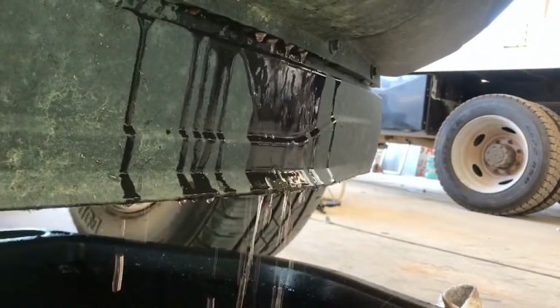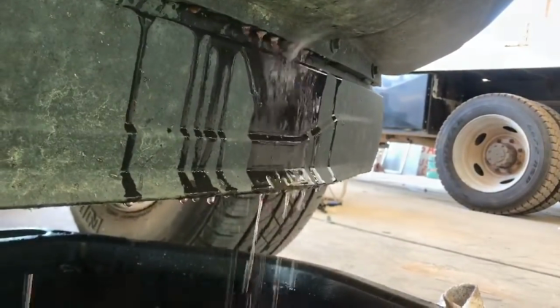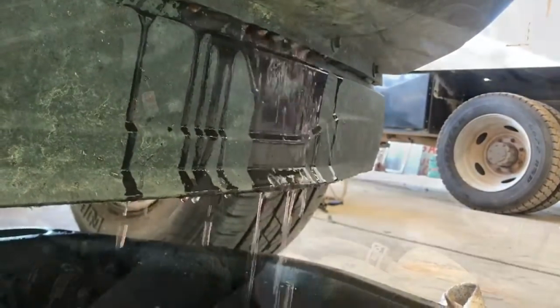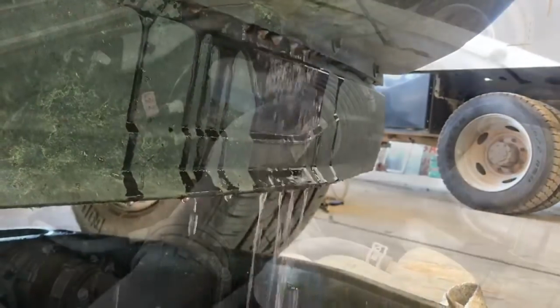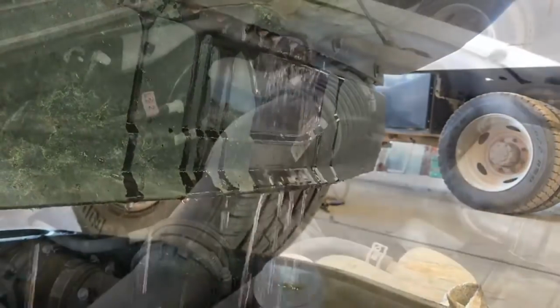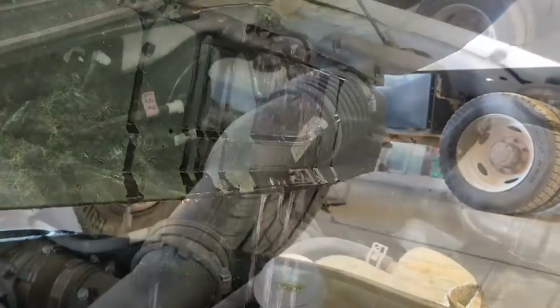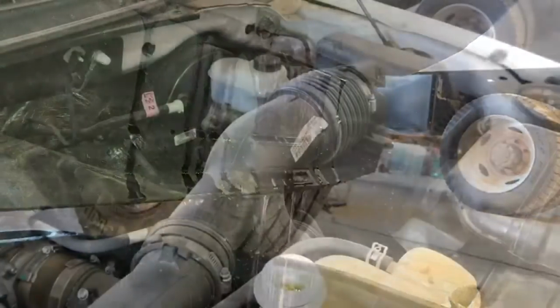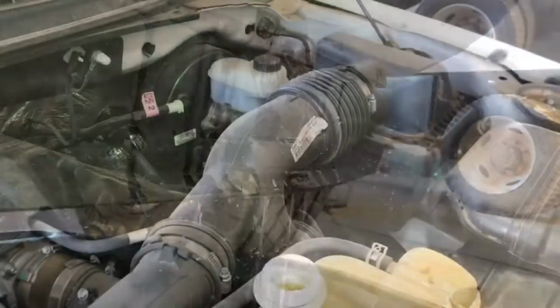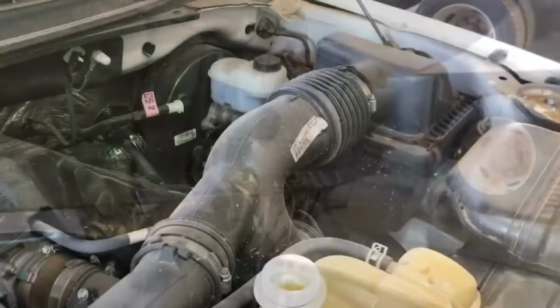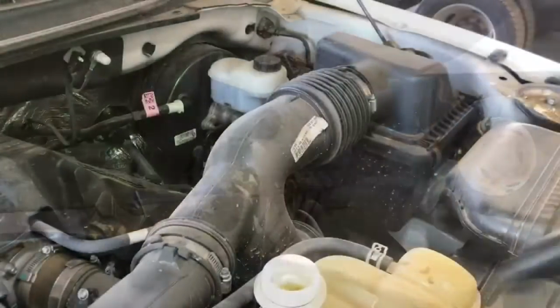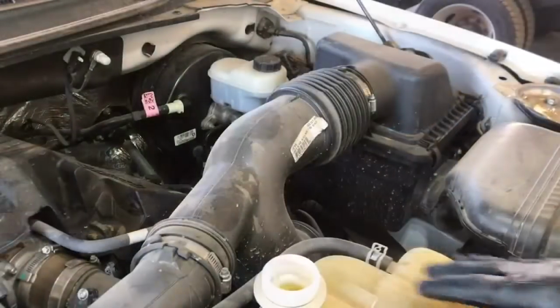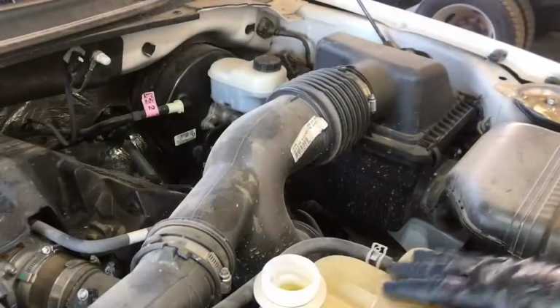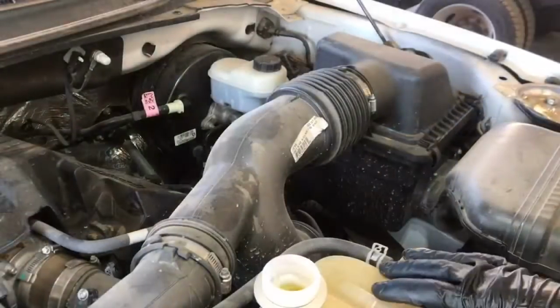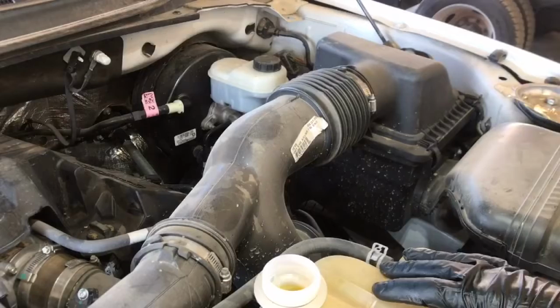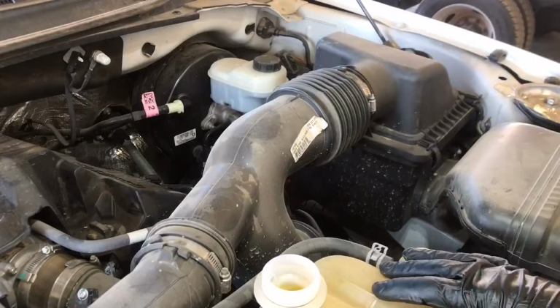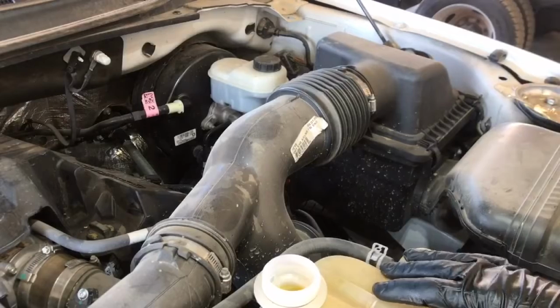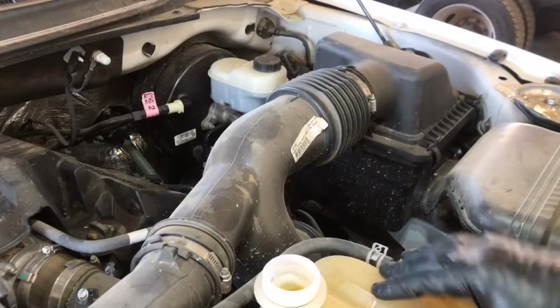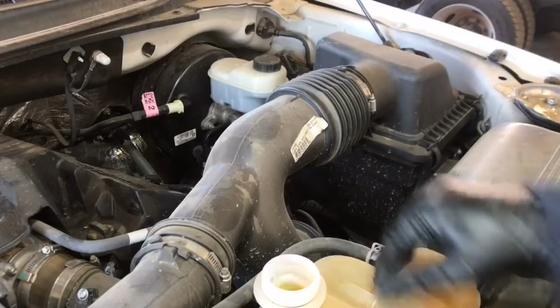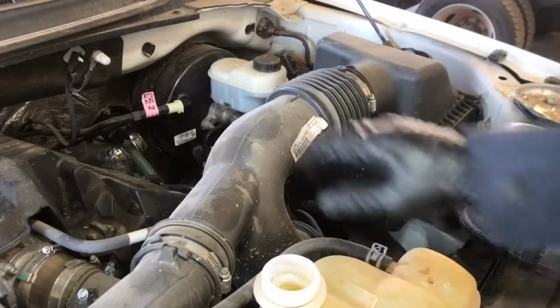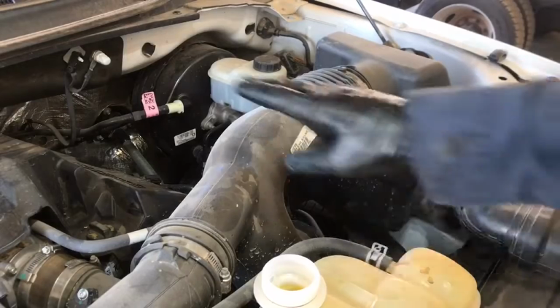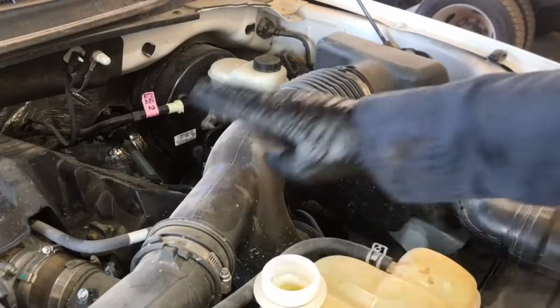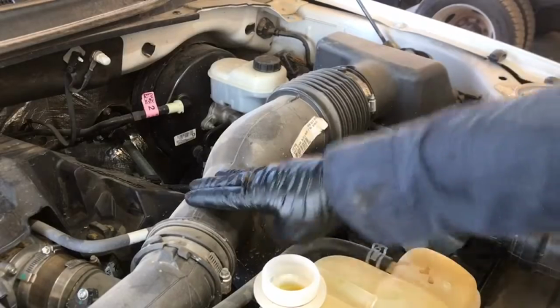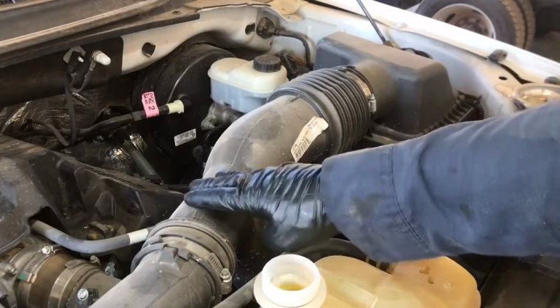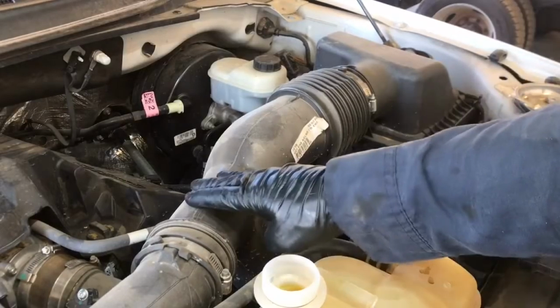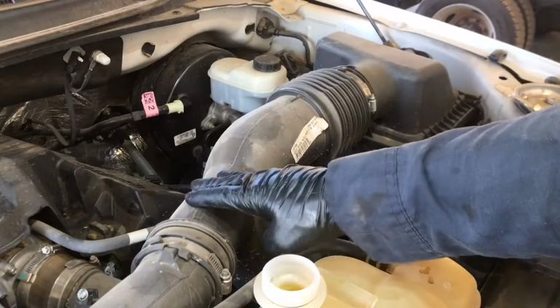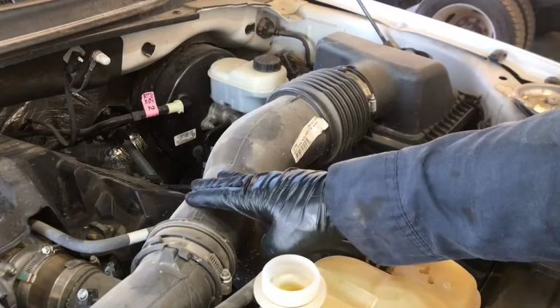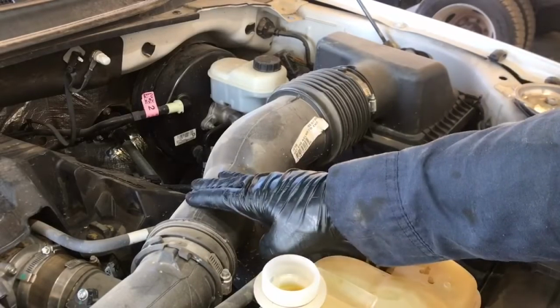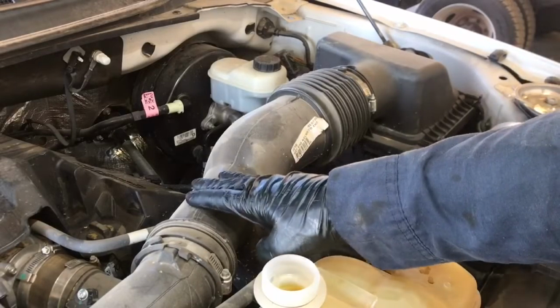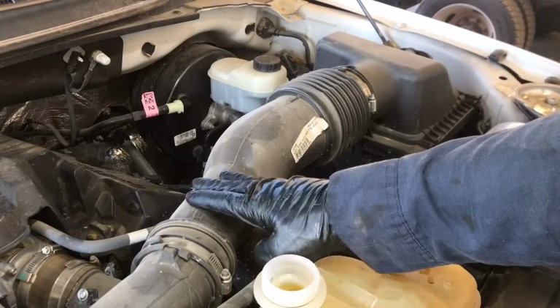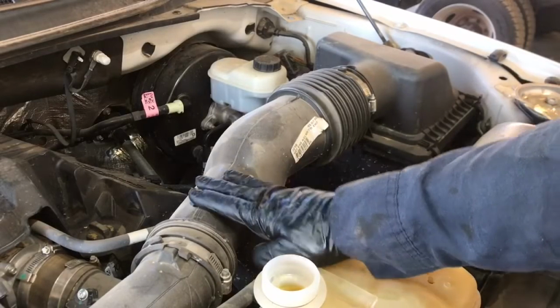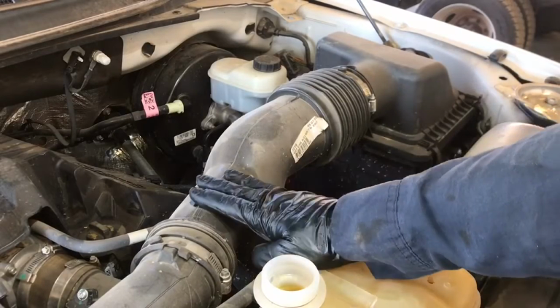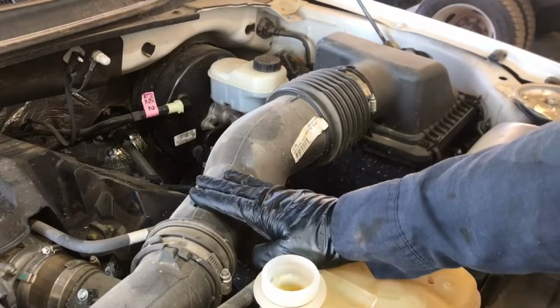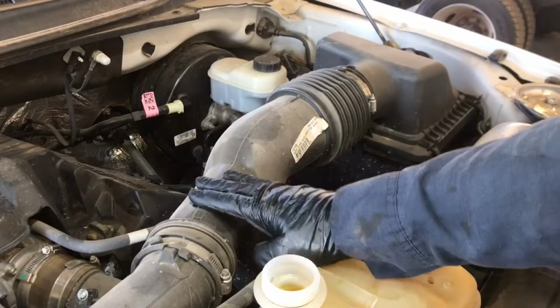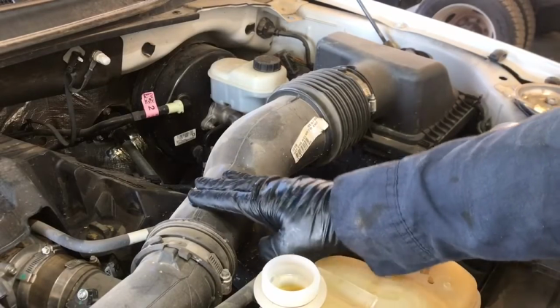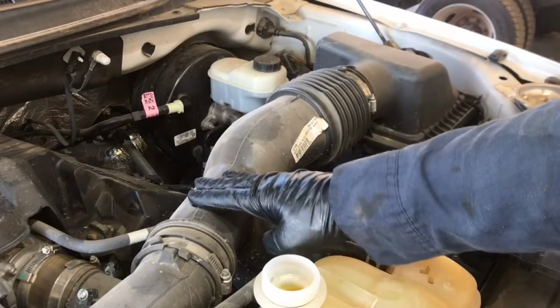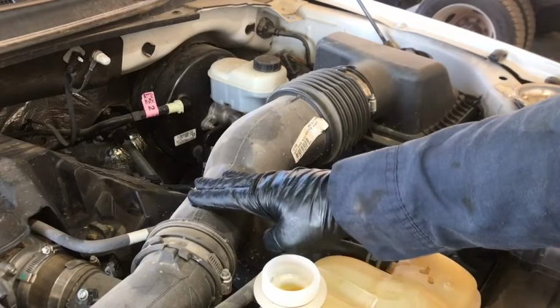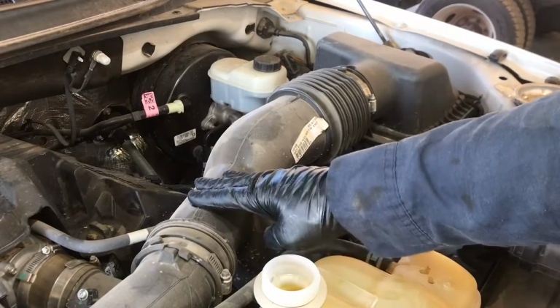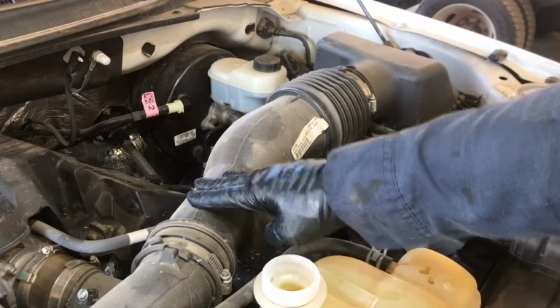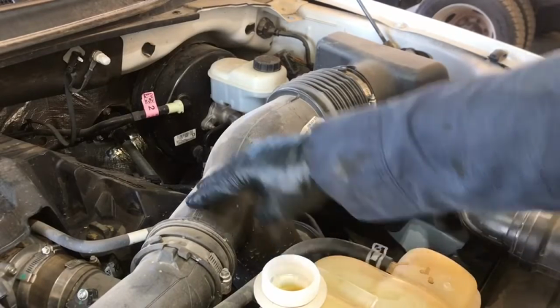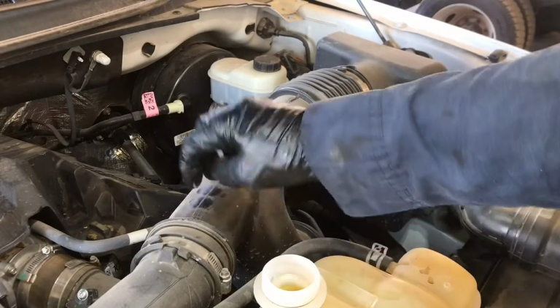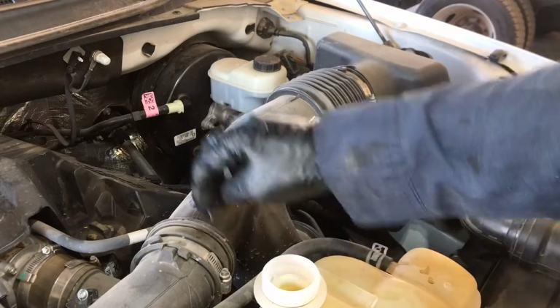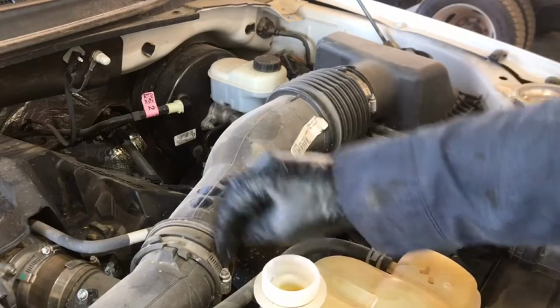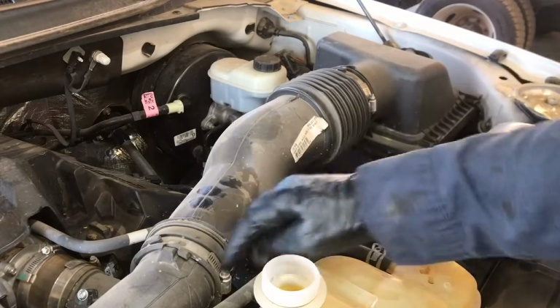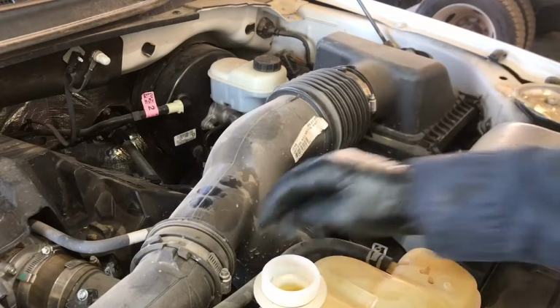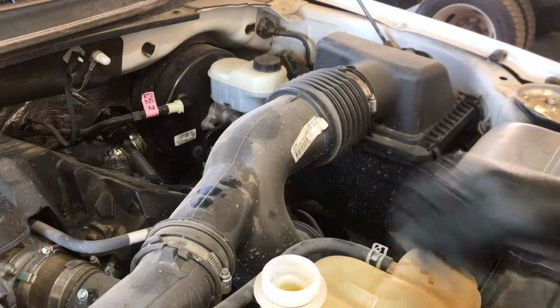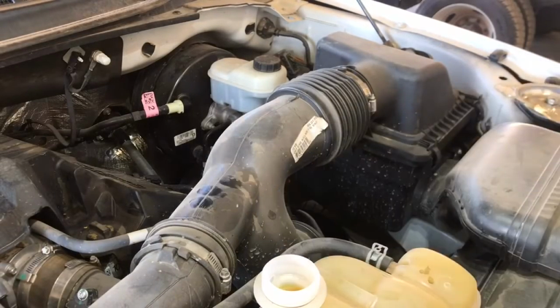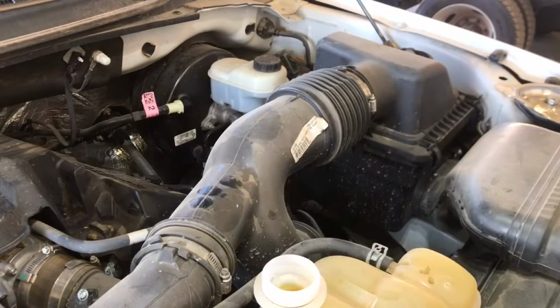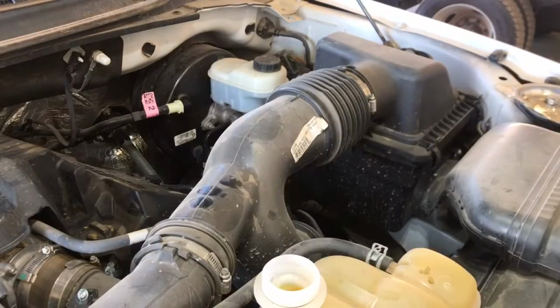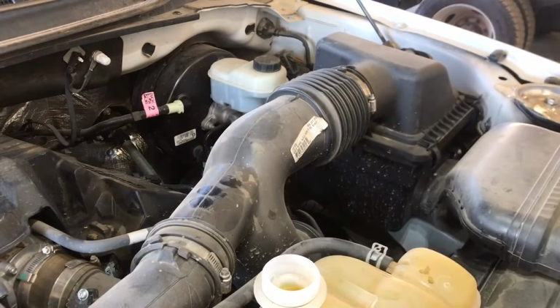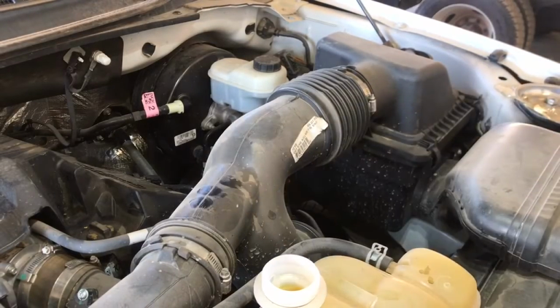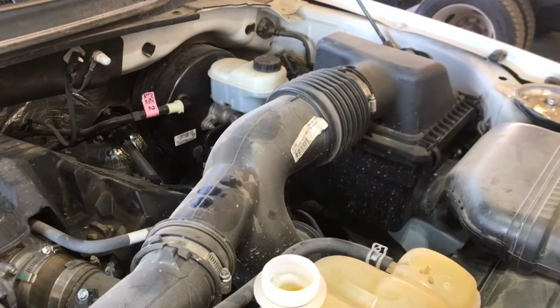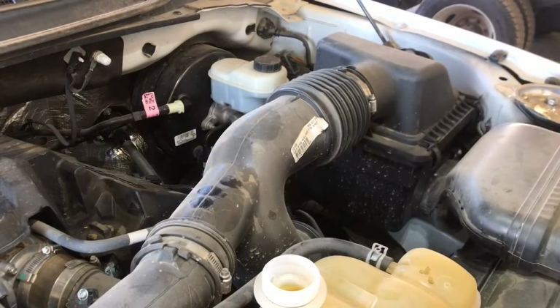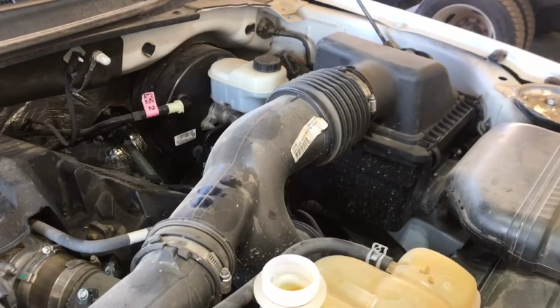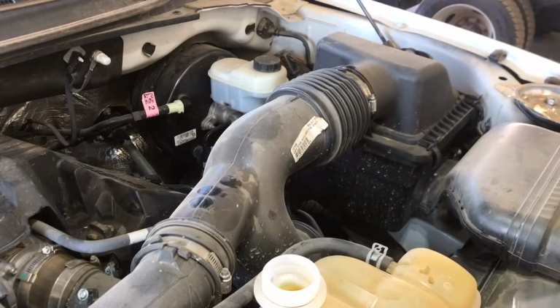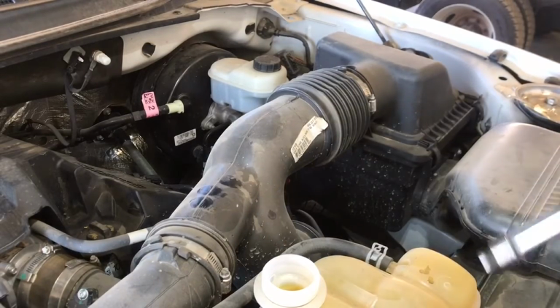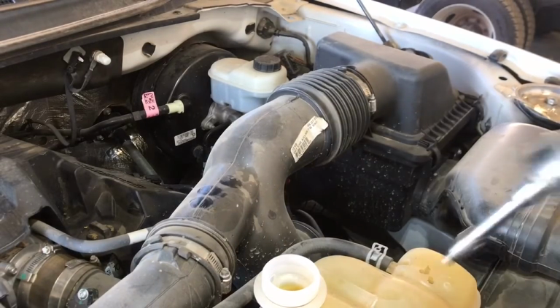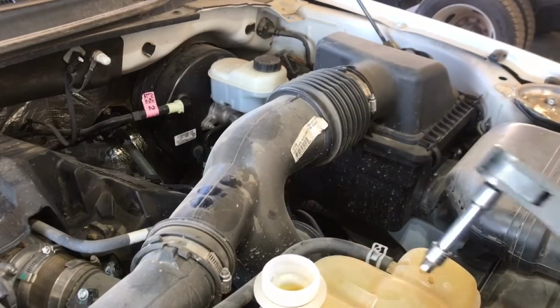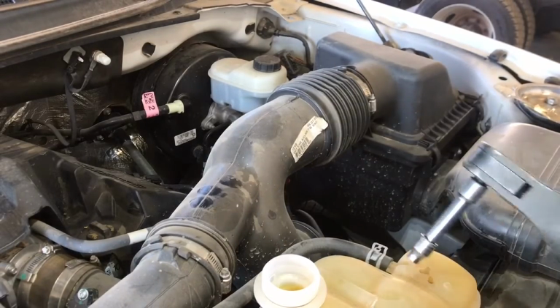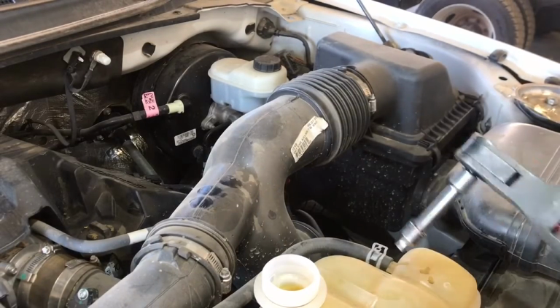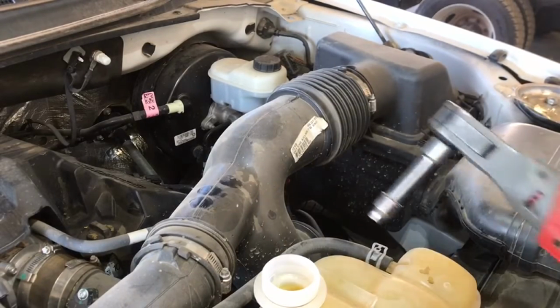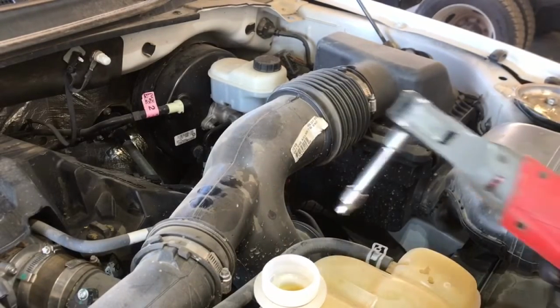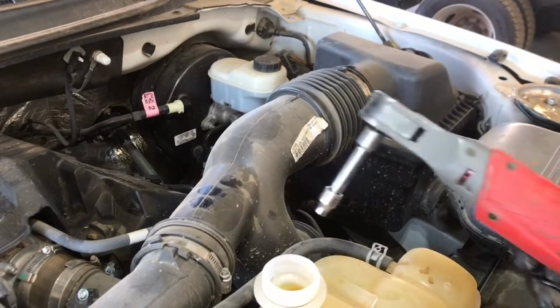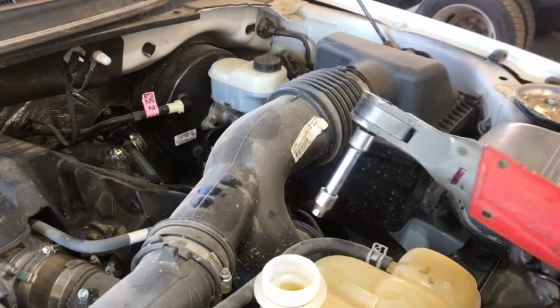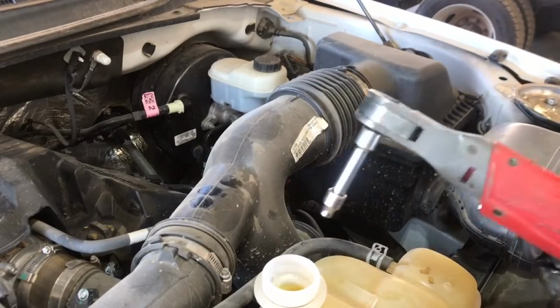While the coolant is draining, let's go ahead and remove the intake pipe using a 7 millimeter socket or a flat blade screwdriver.